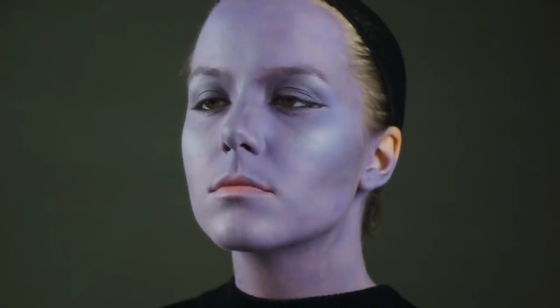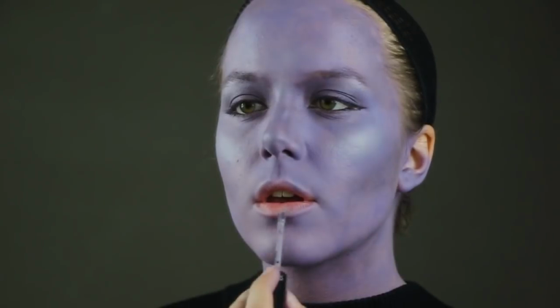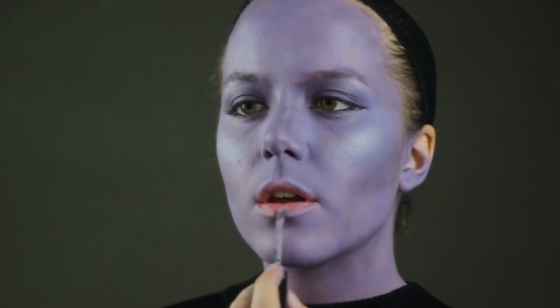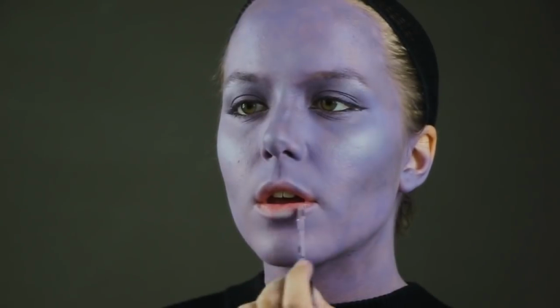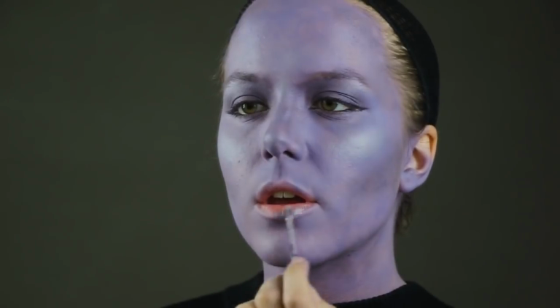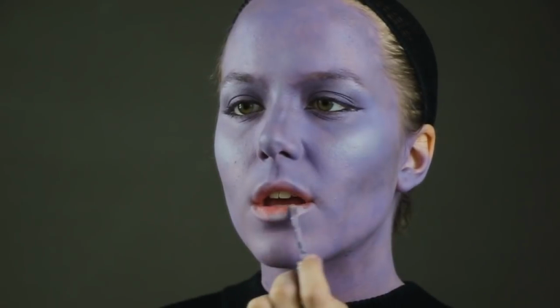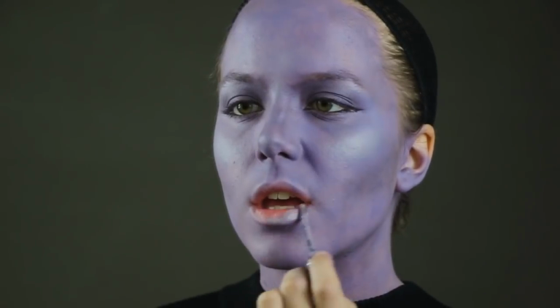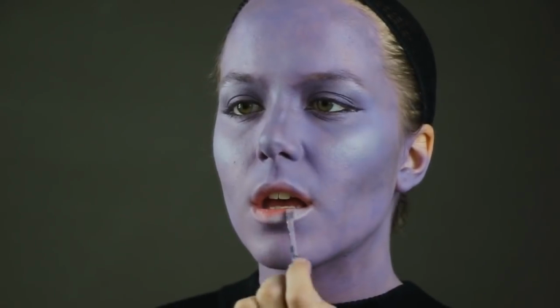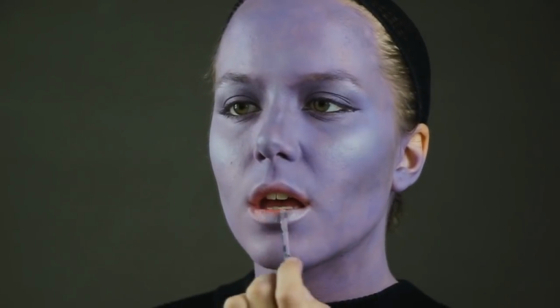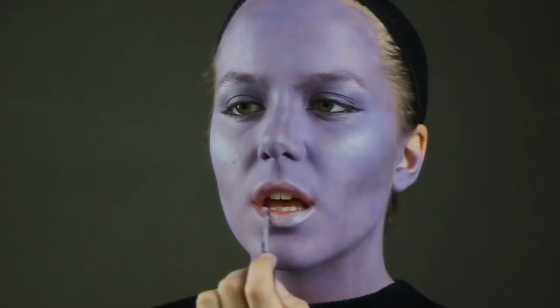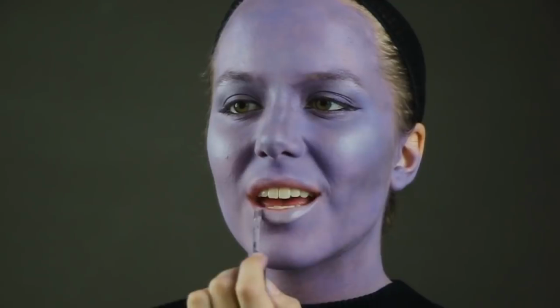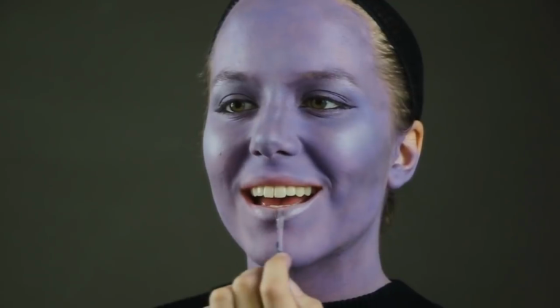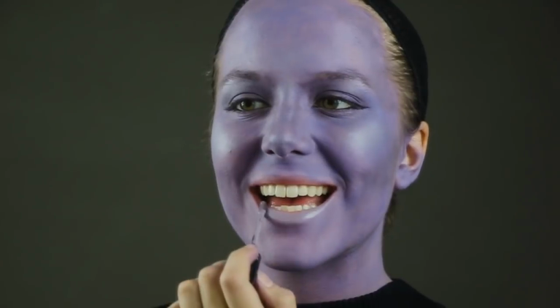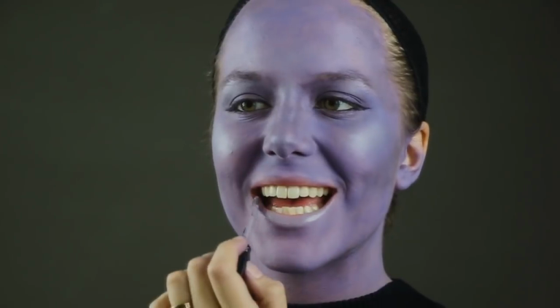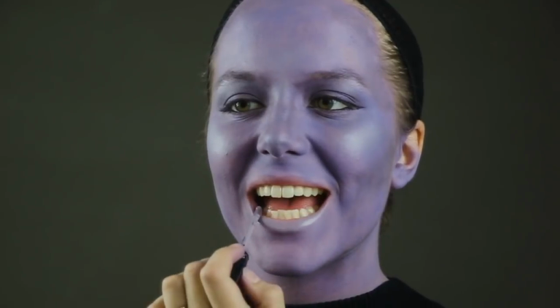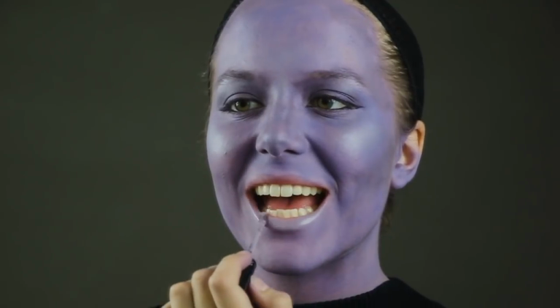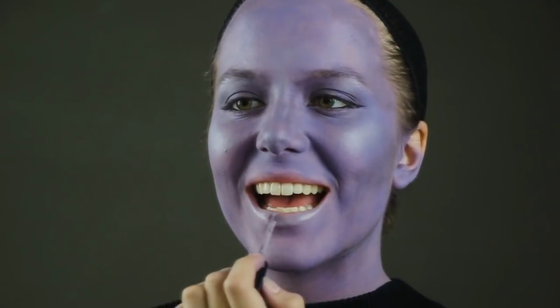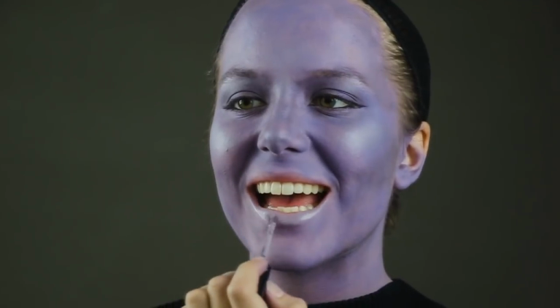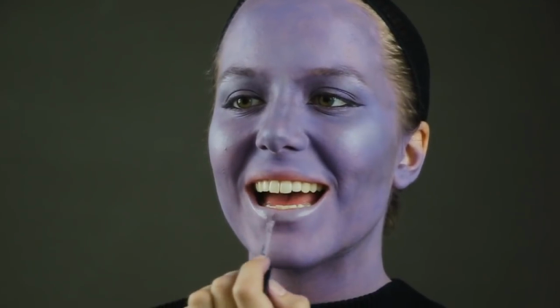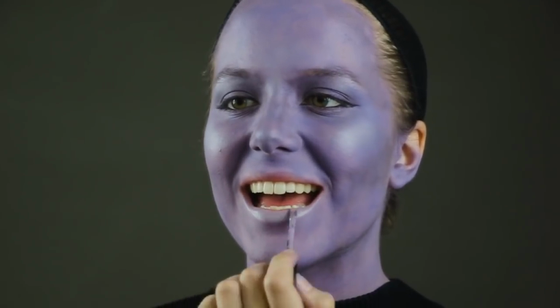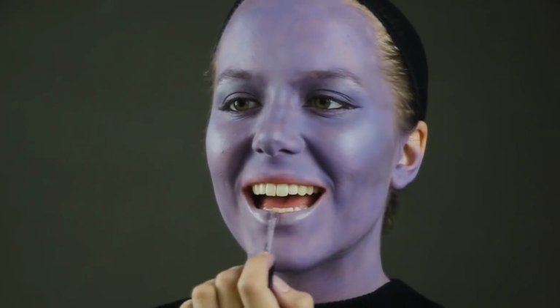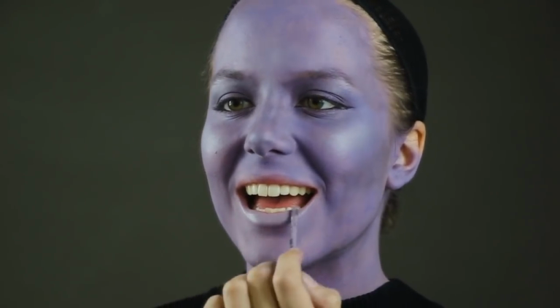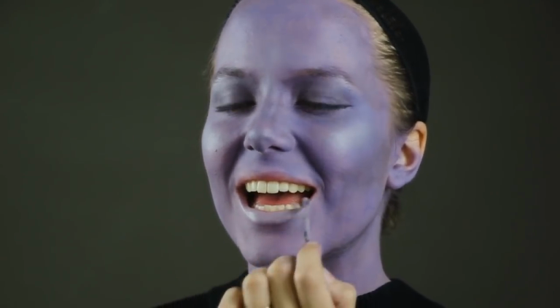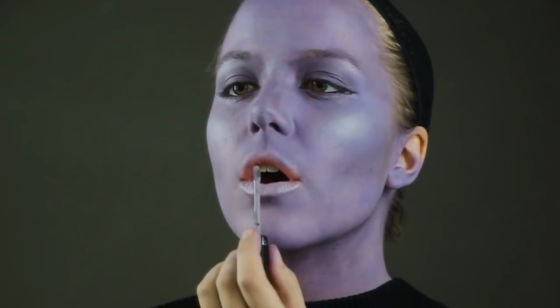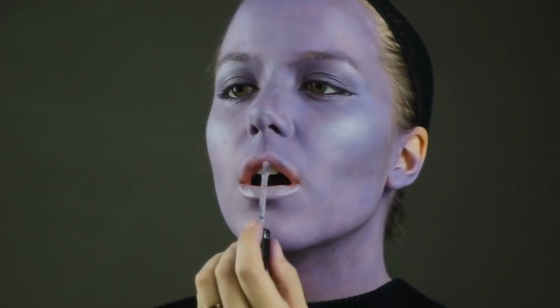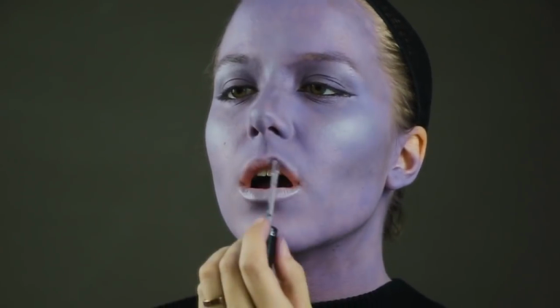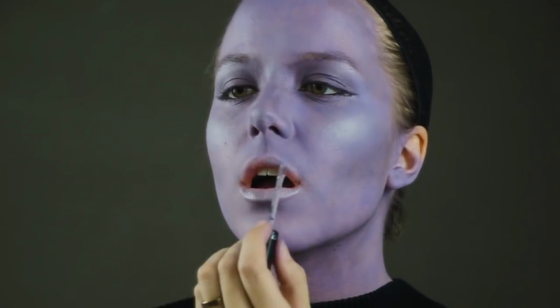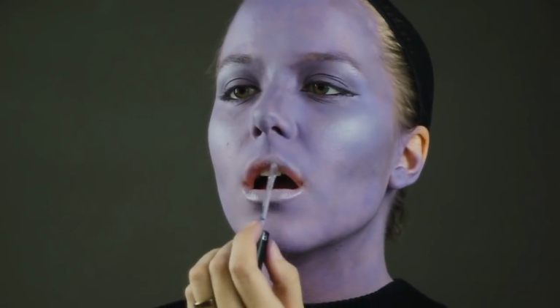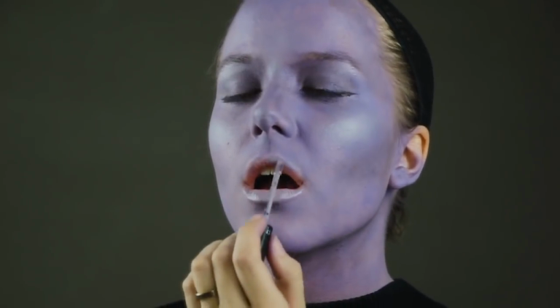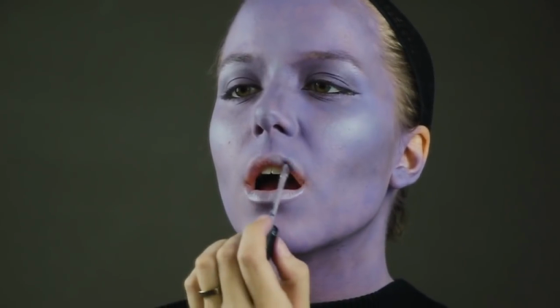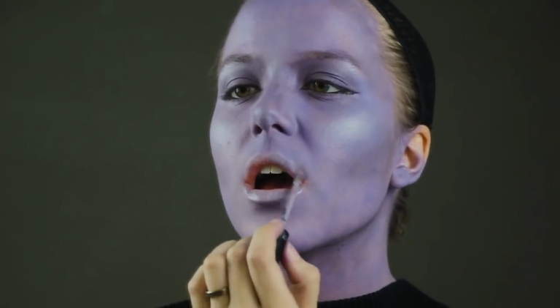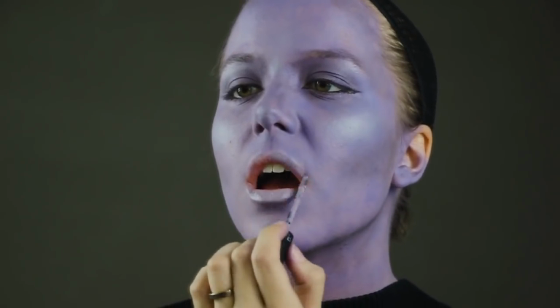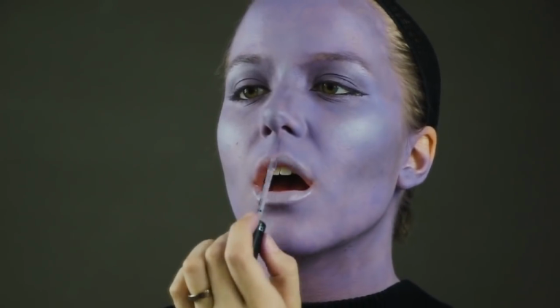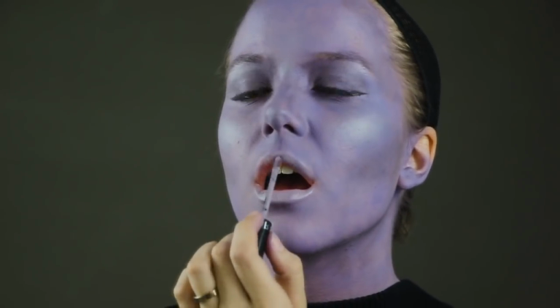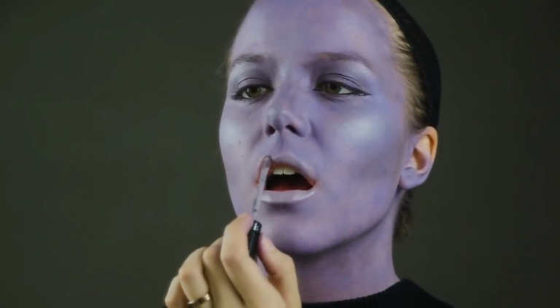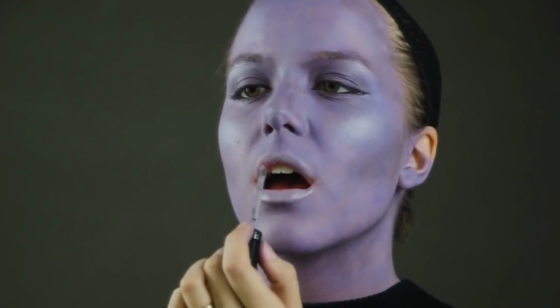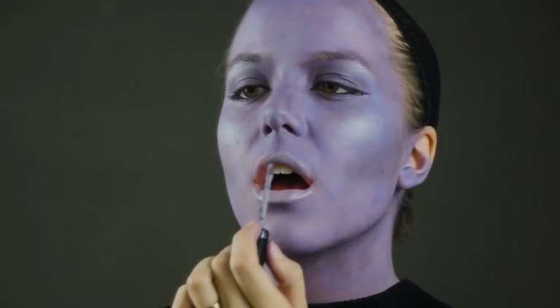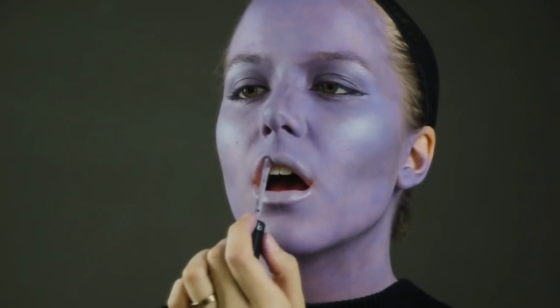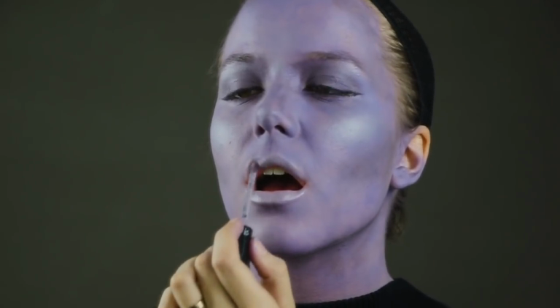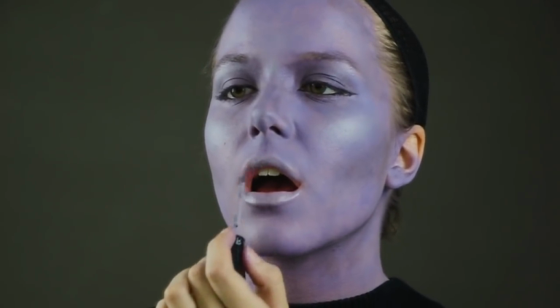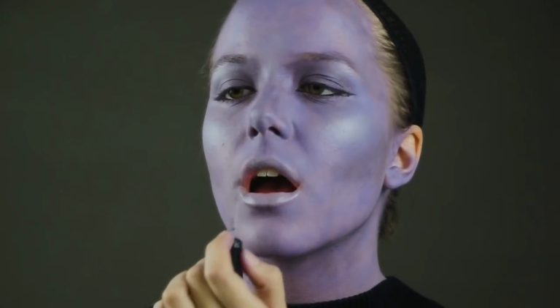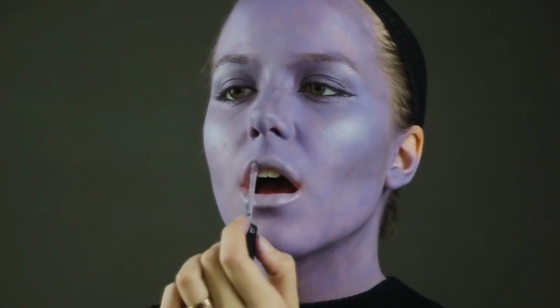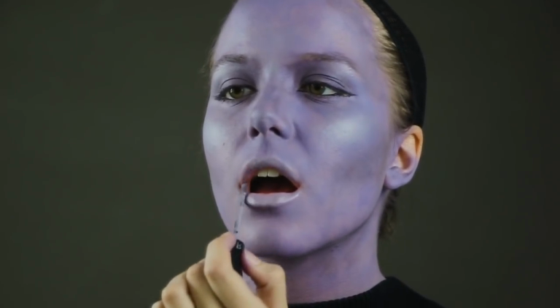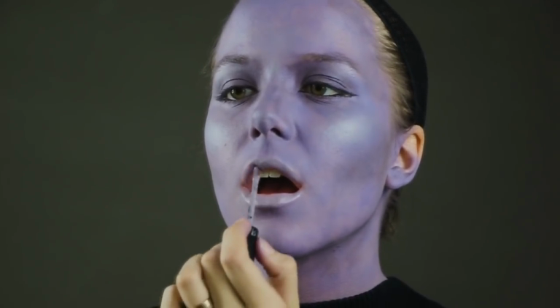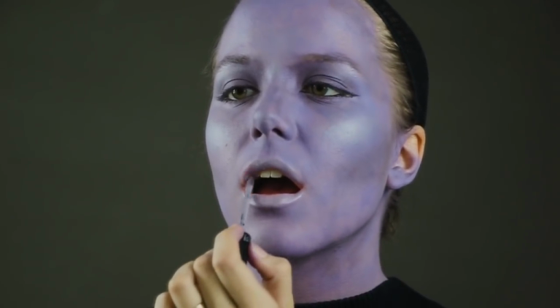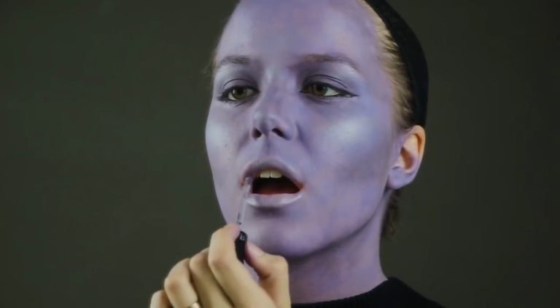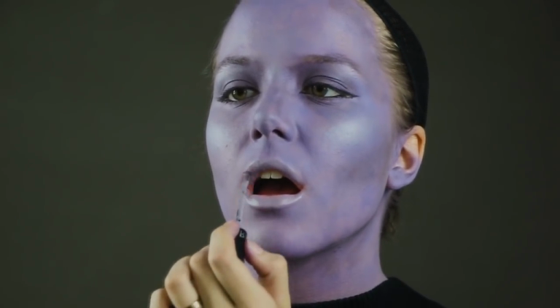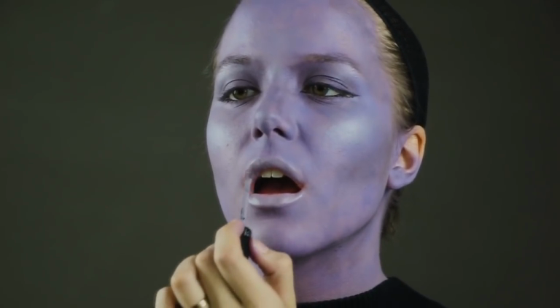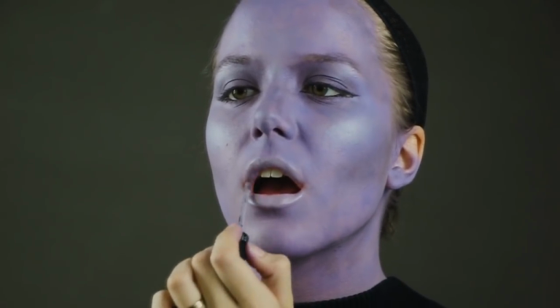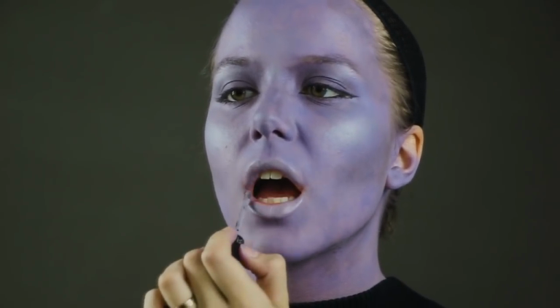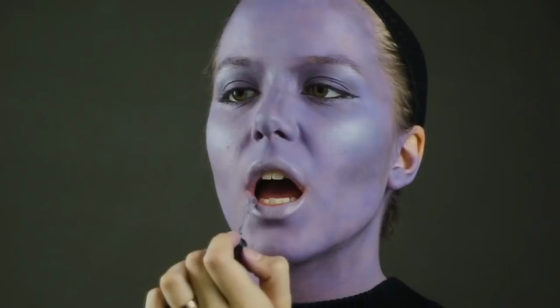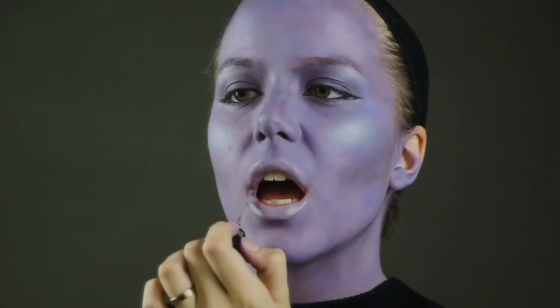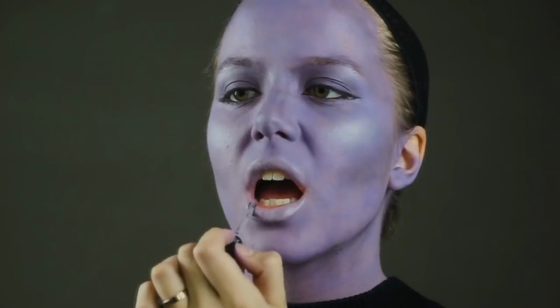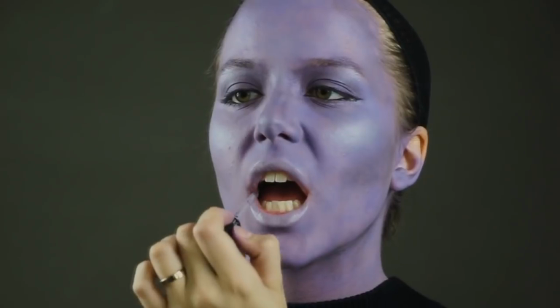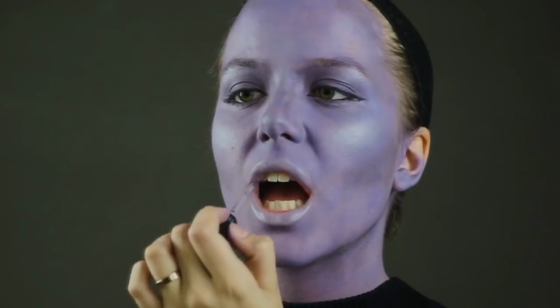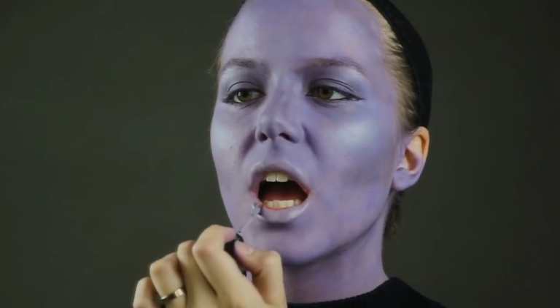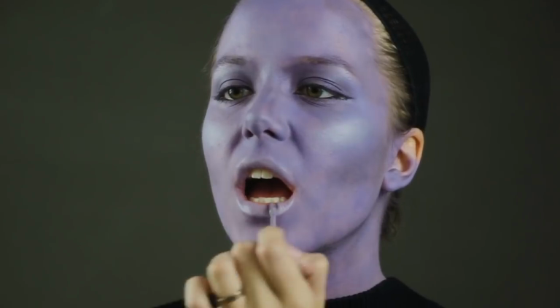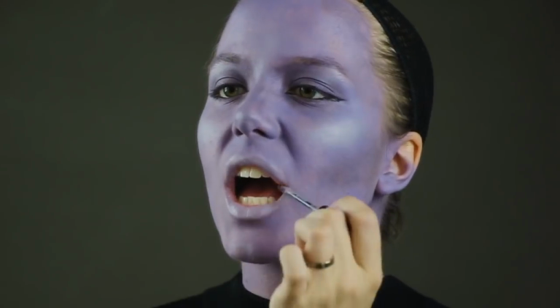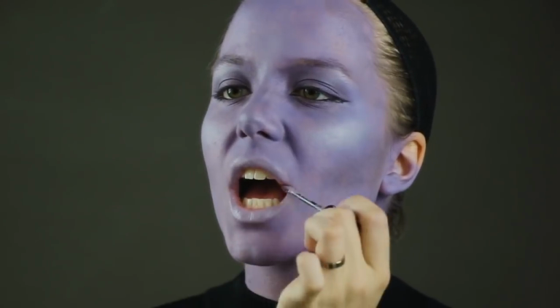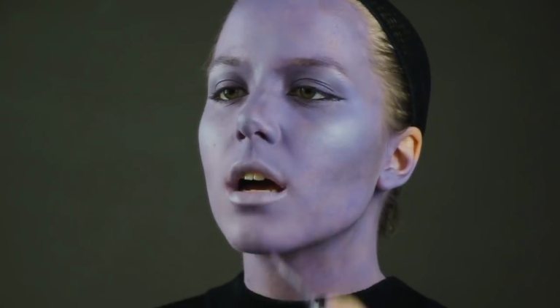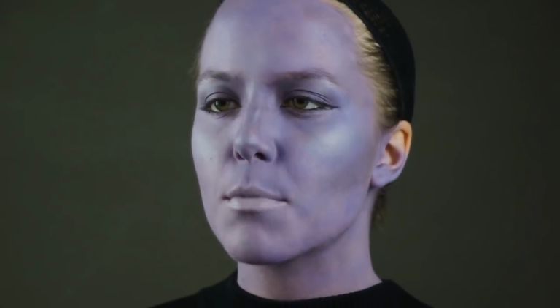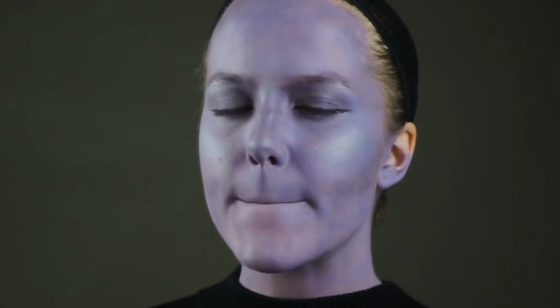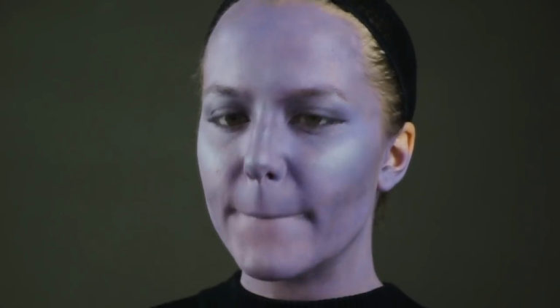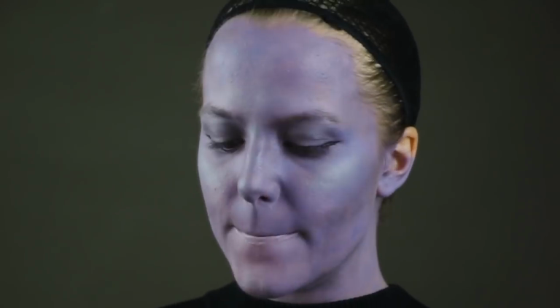I got this liquid lipstick that dries matte from Sephora — it's Kat Von D — and it matches my face paint really well, so I just go over my lips with that.